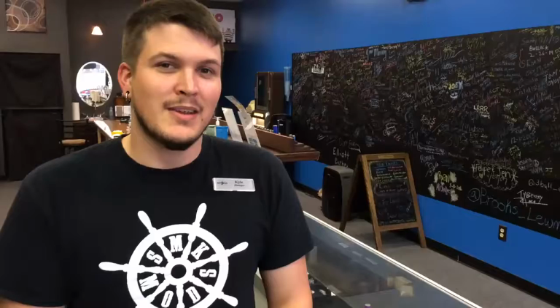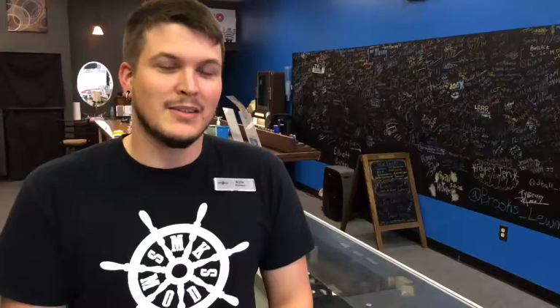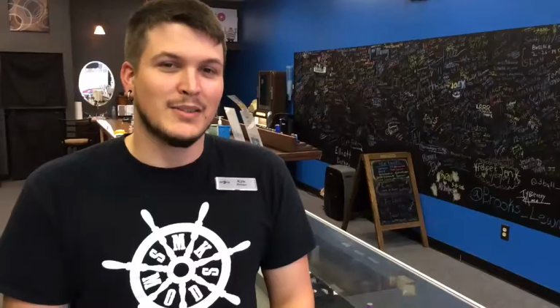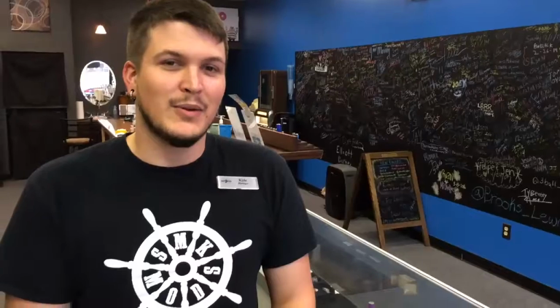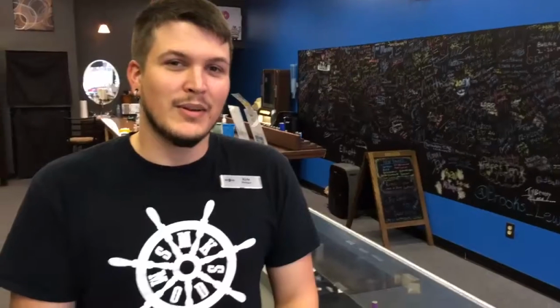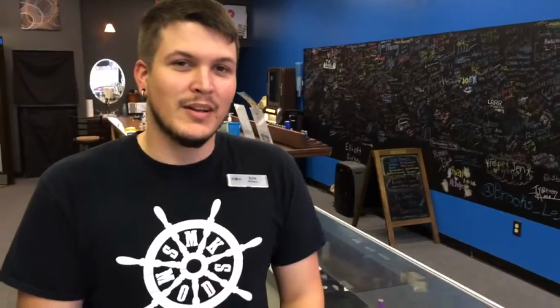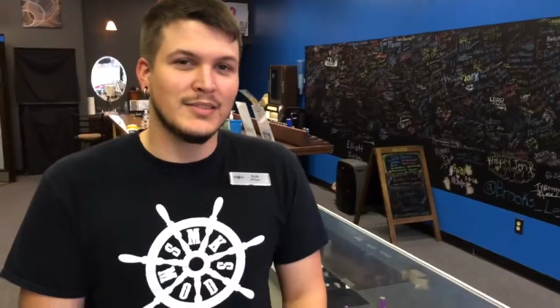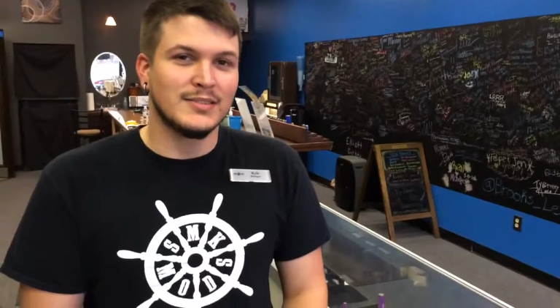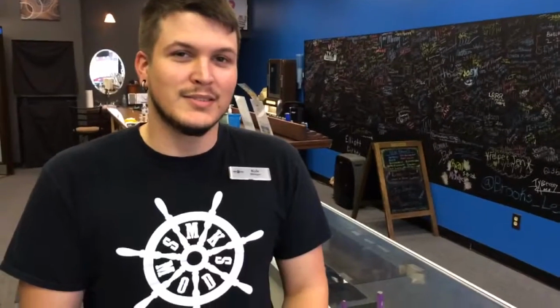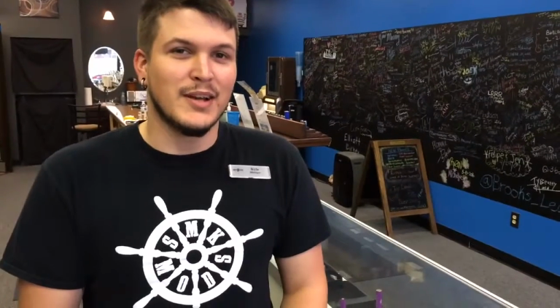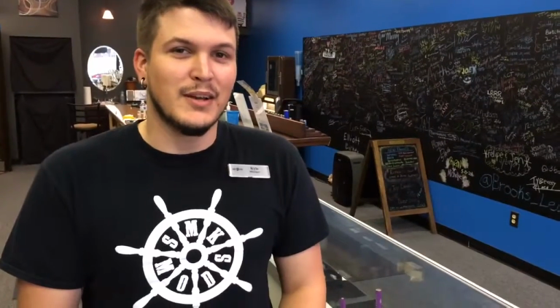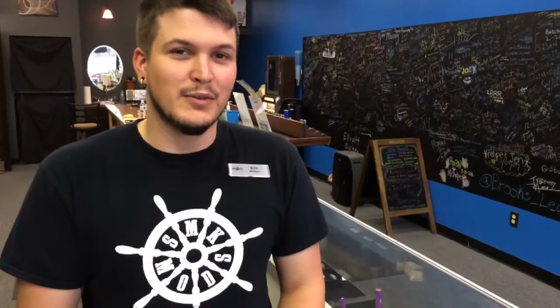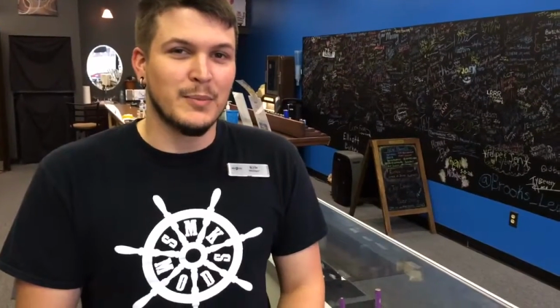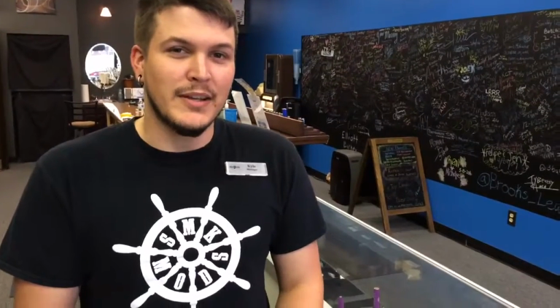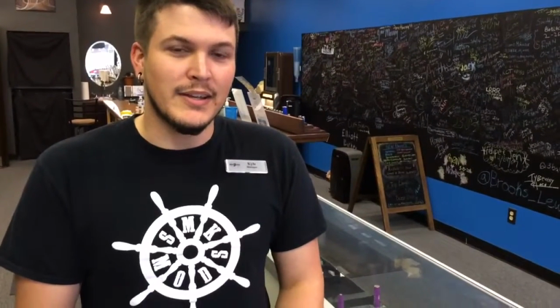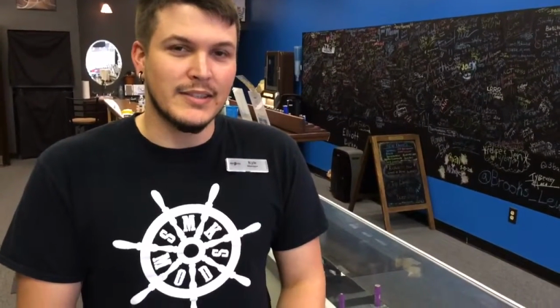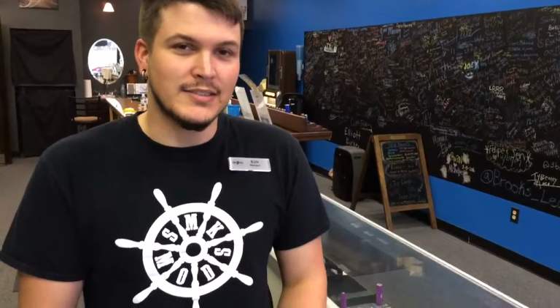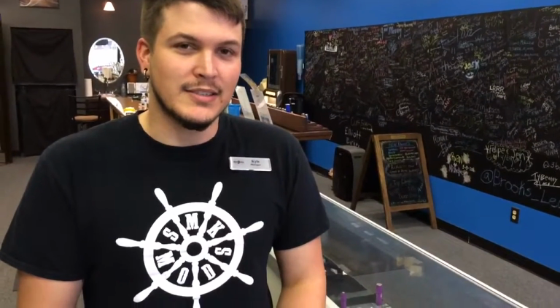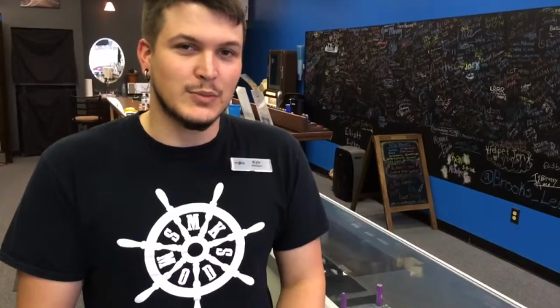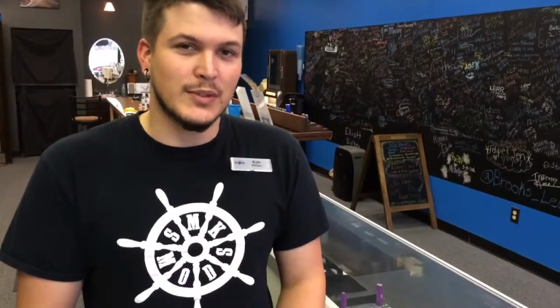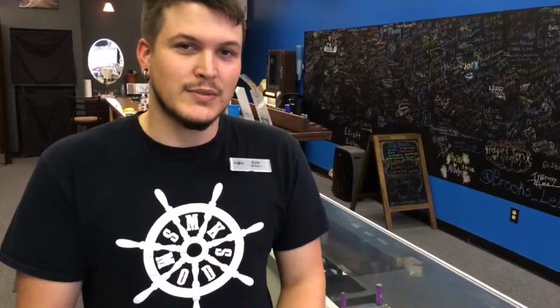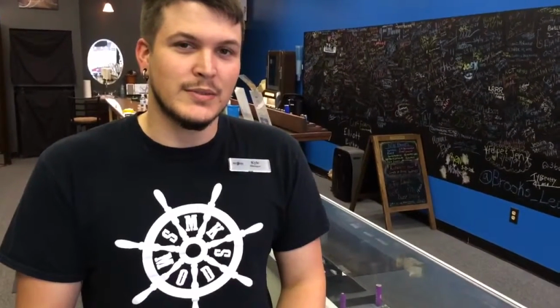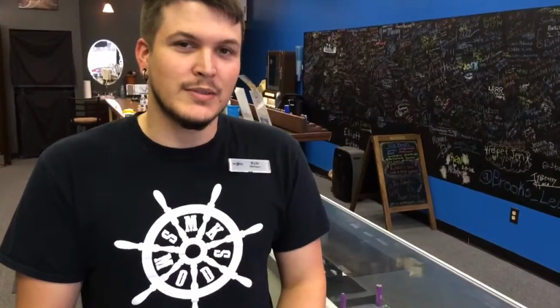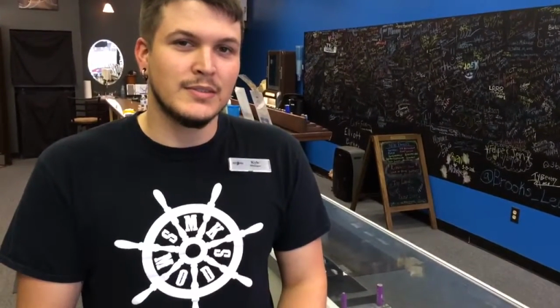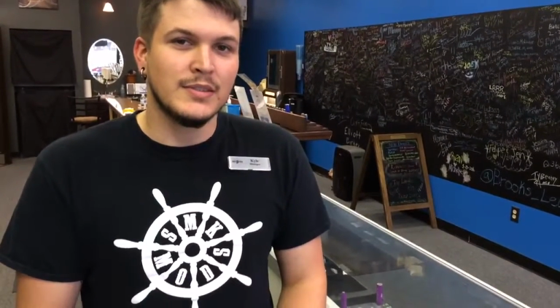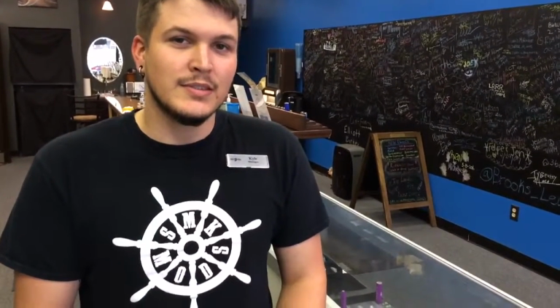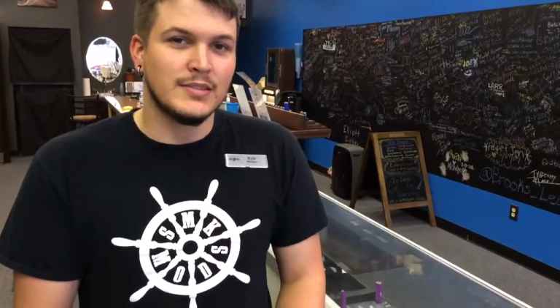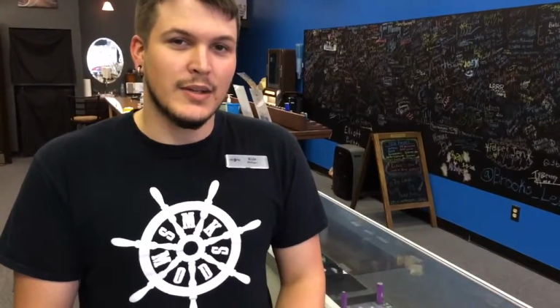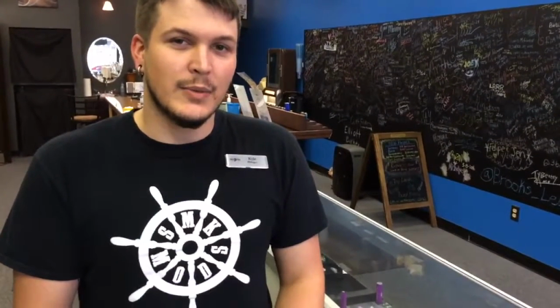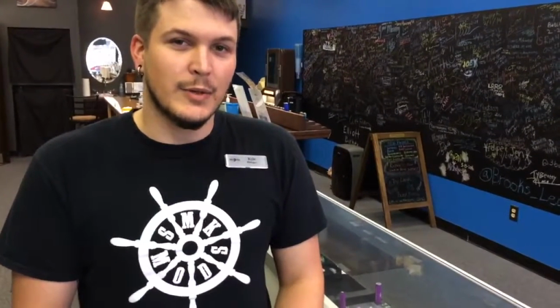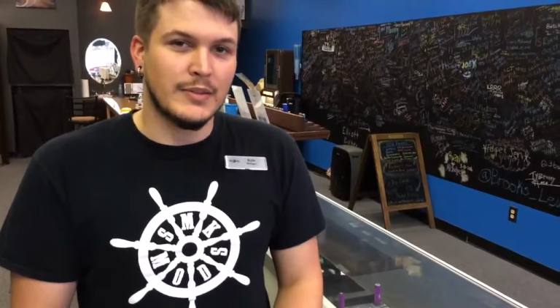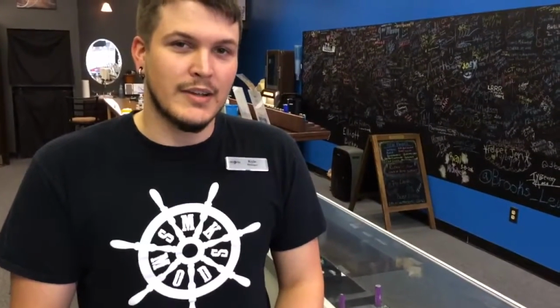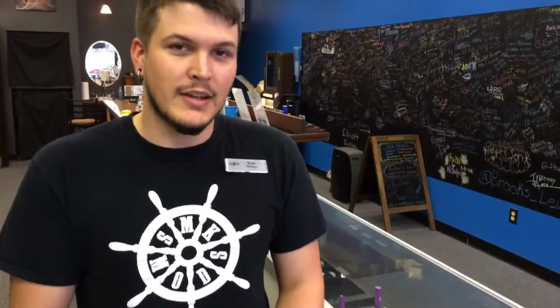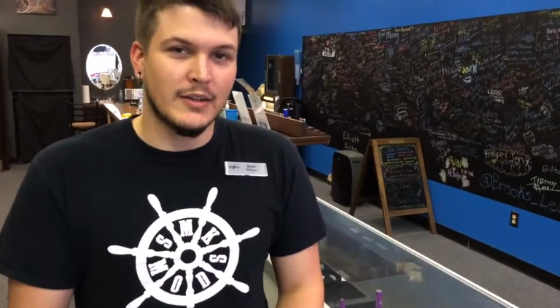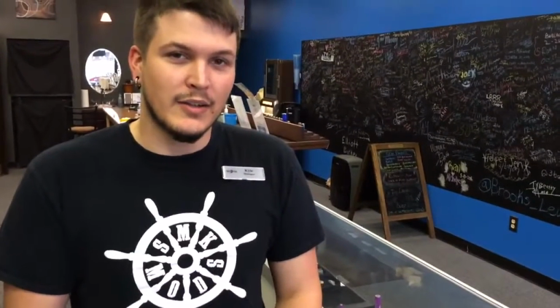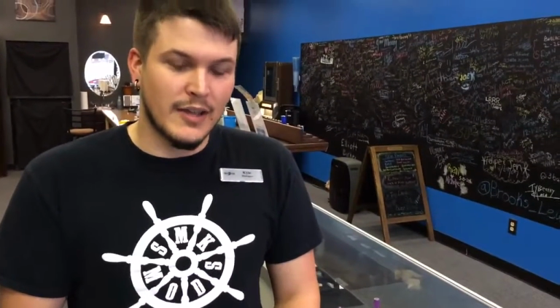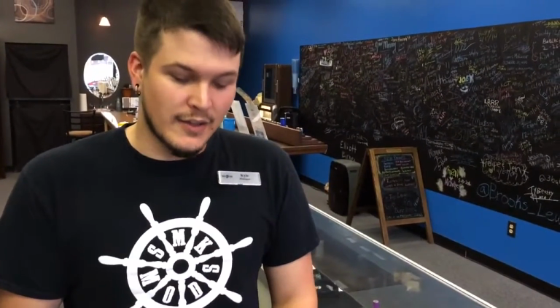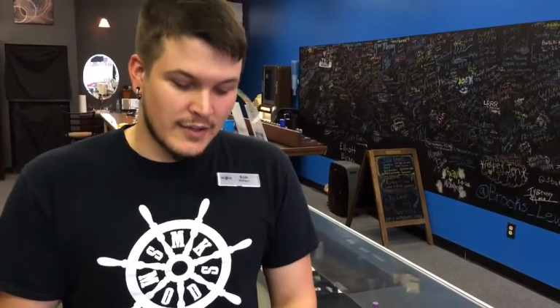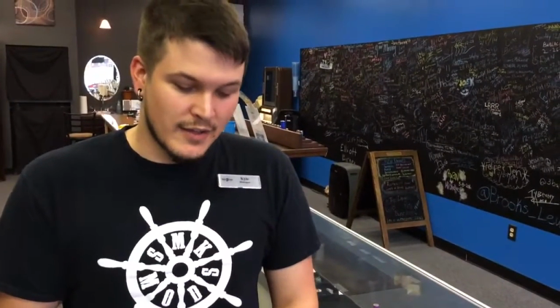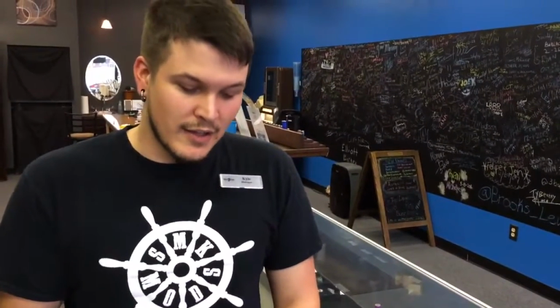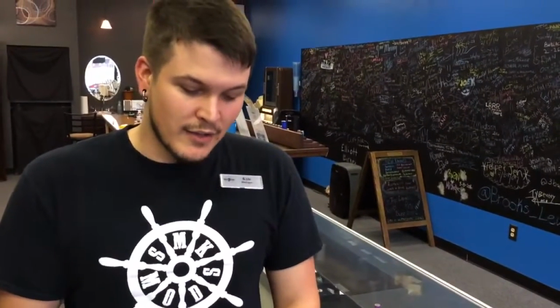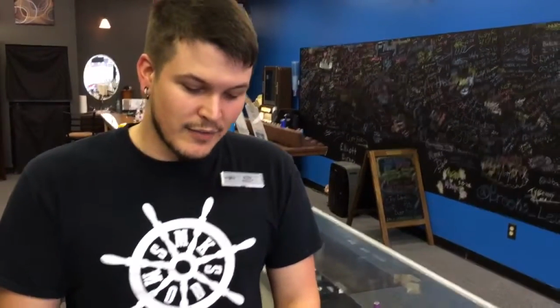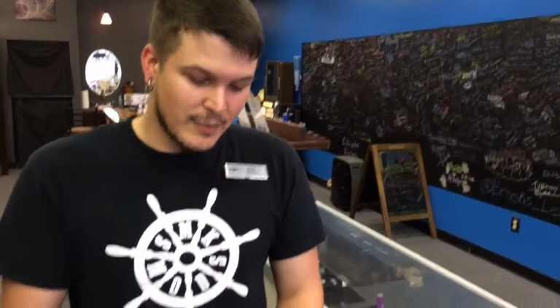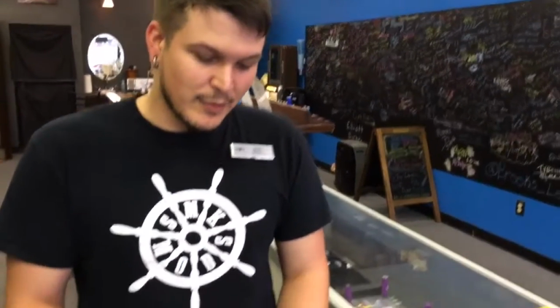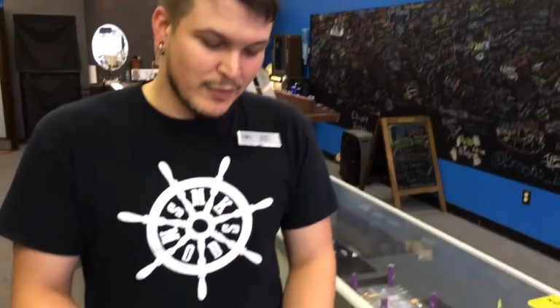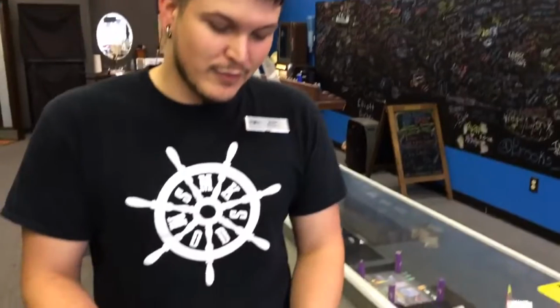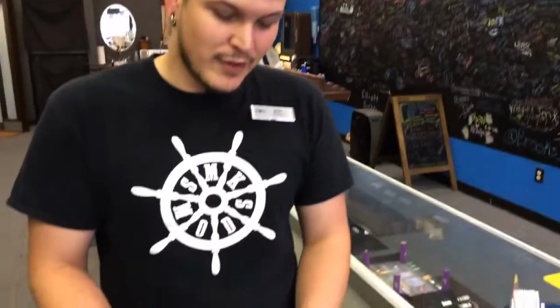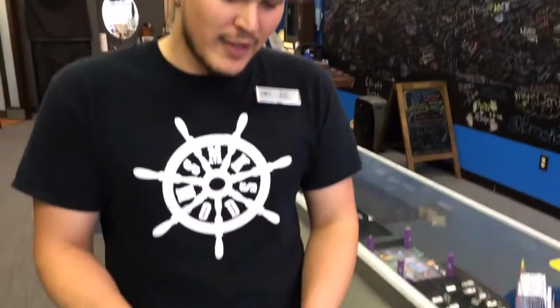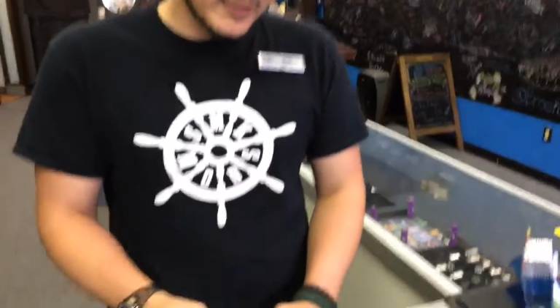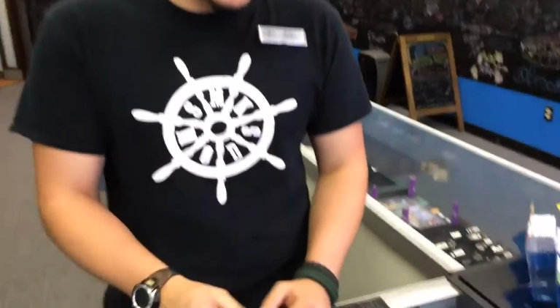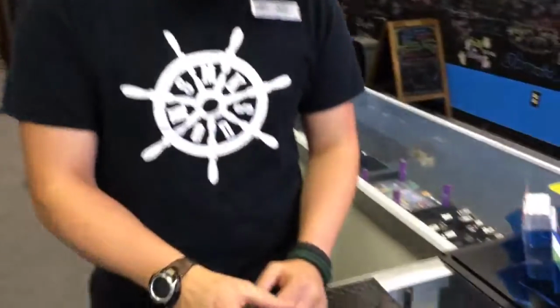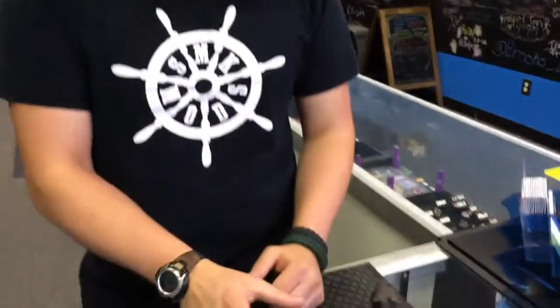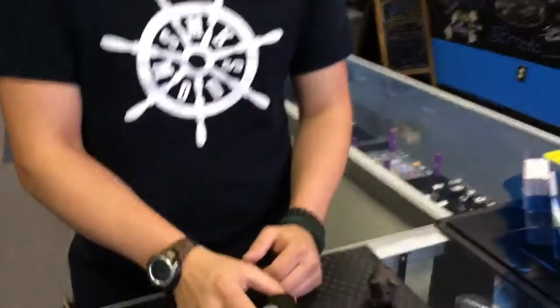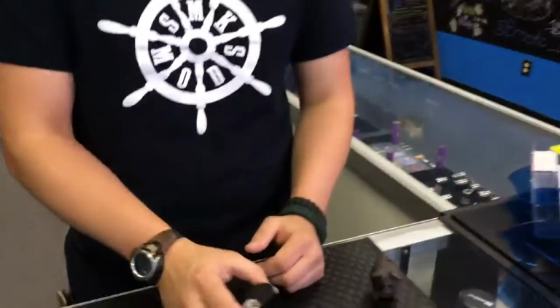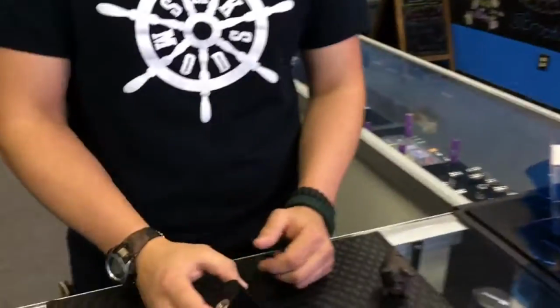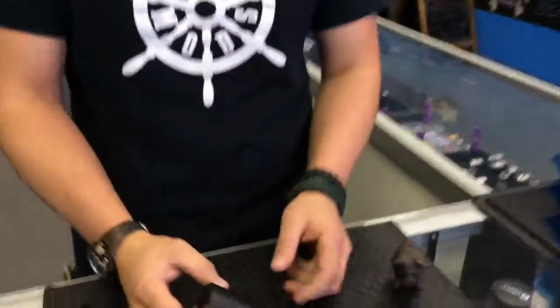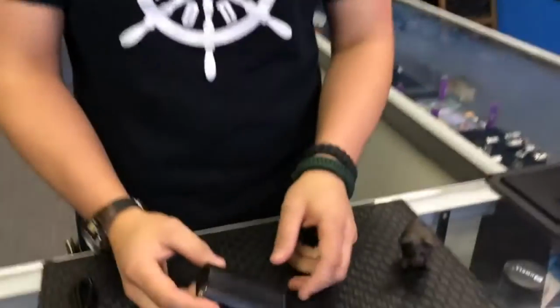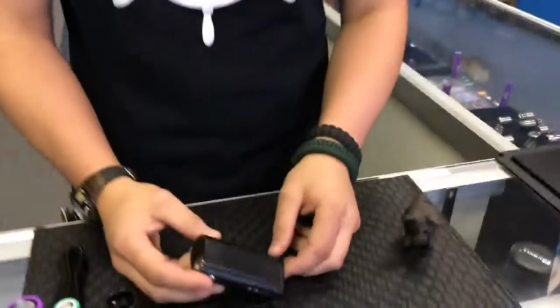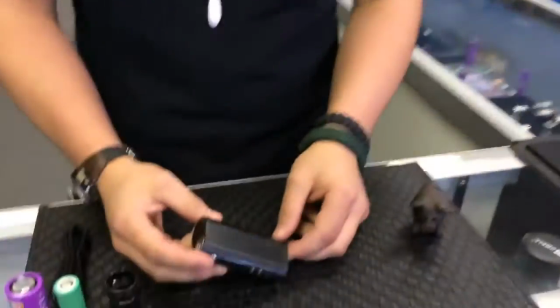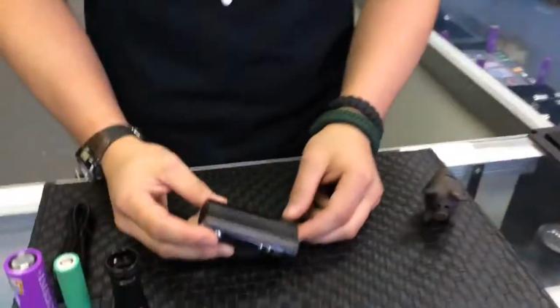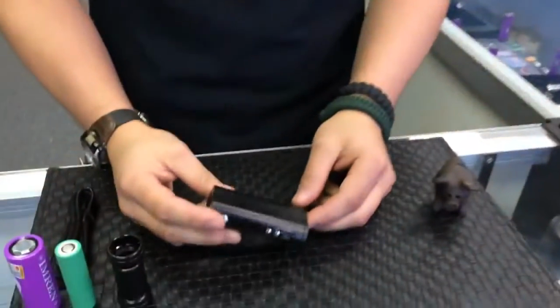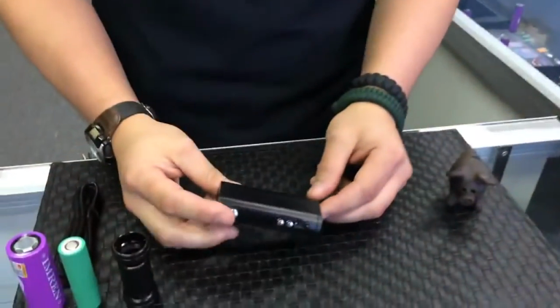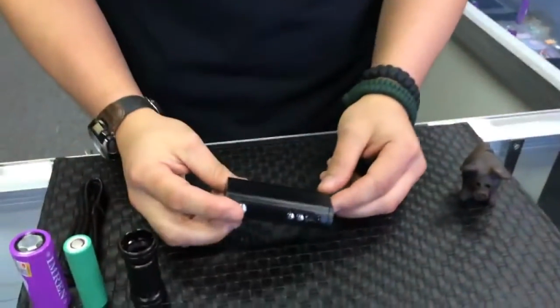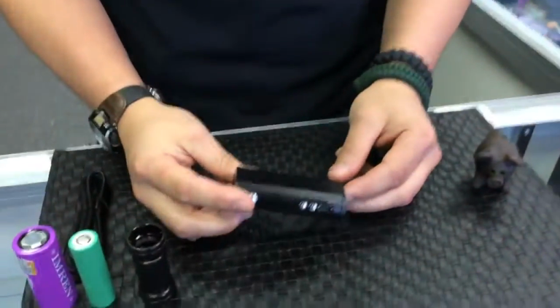How's it going guys? This is Kyle from Indy eCigs Westfield. Today we're going to be taking a look at the Vapor Flask Stout 100W.